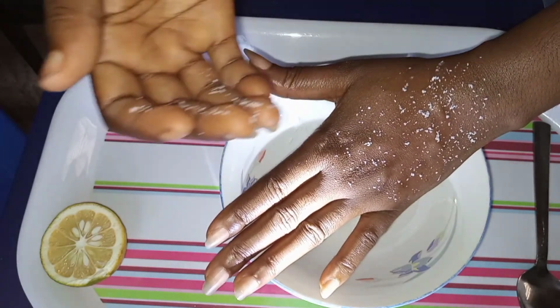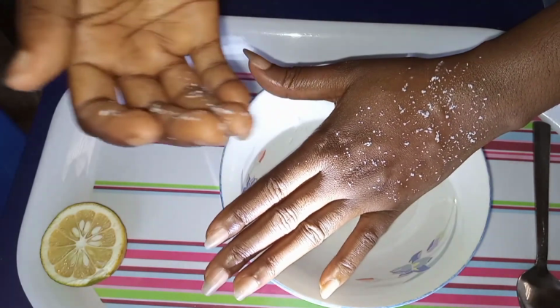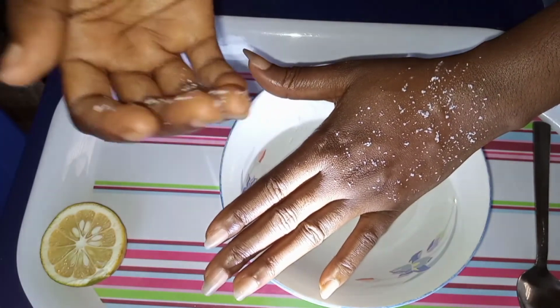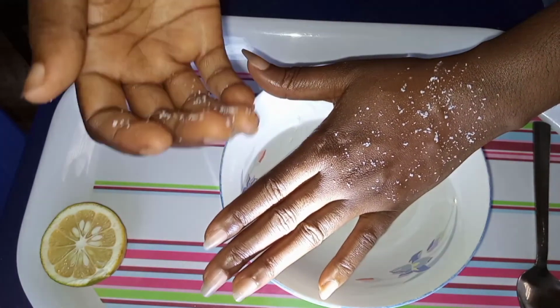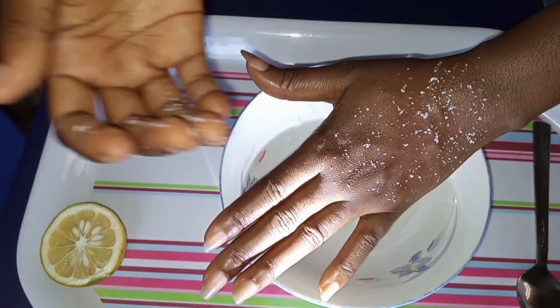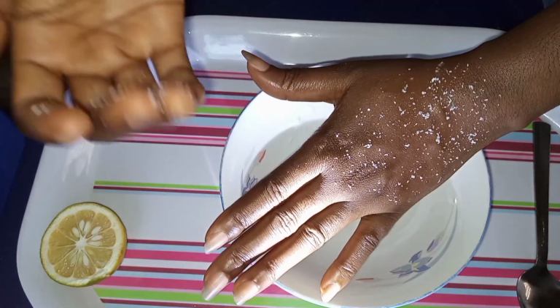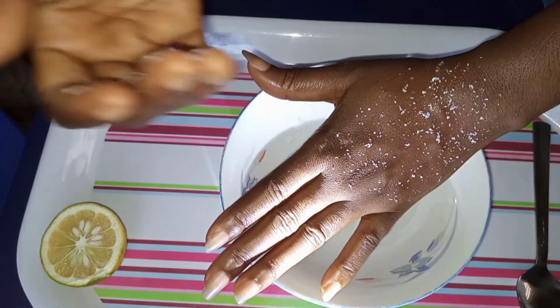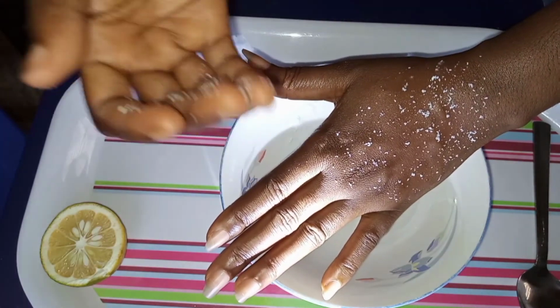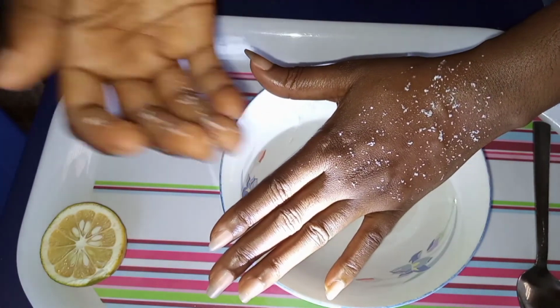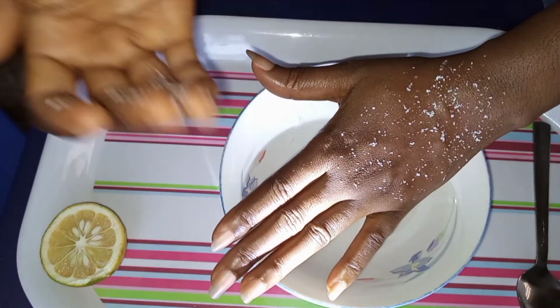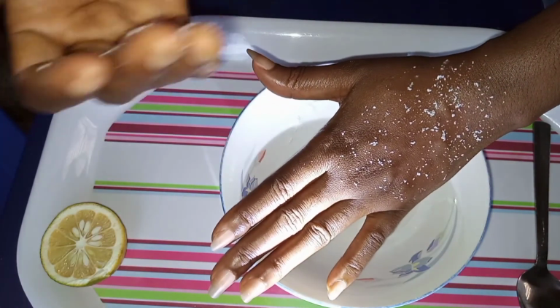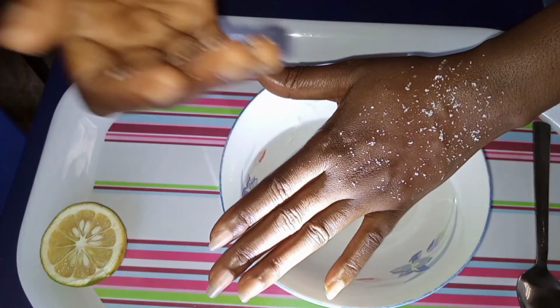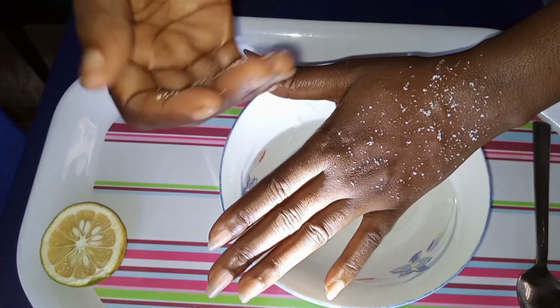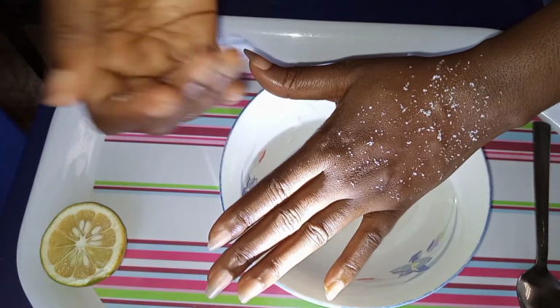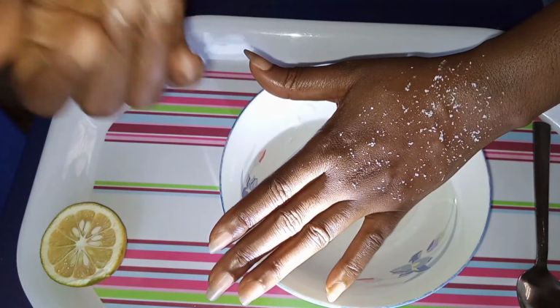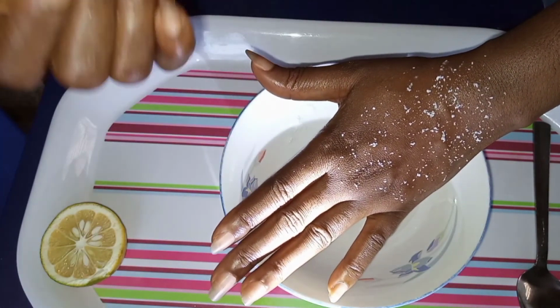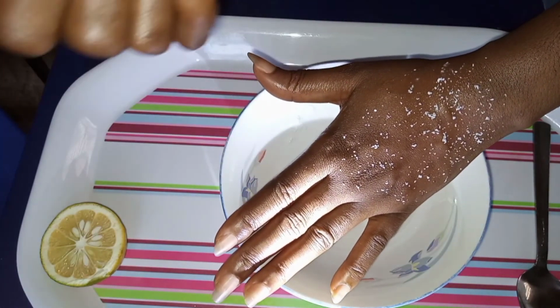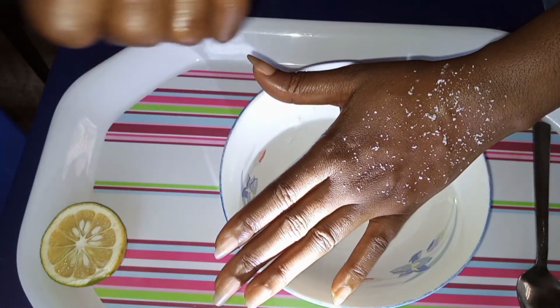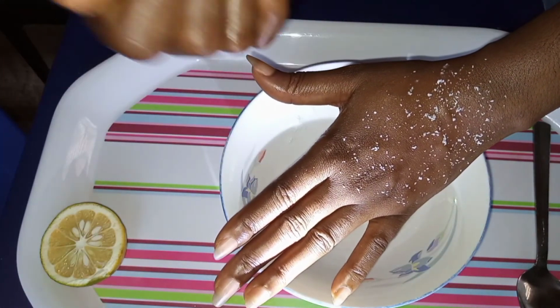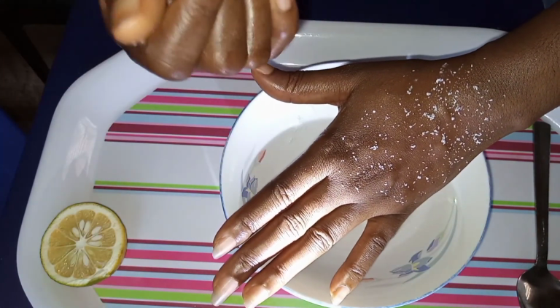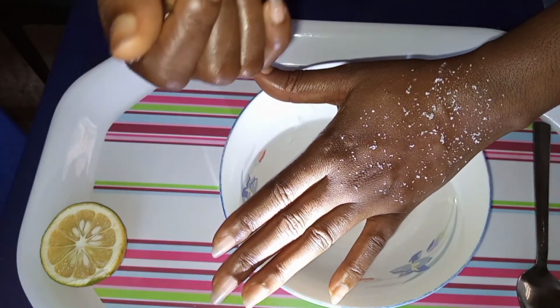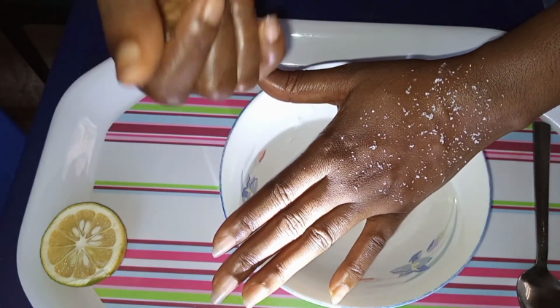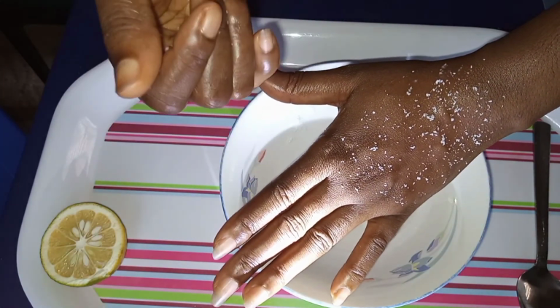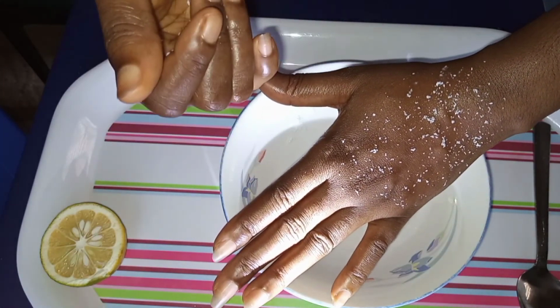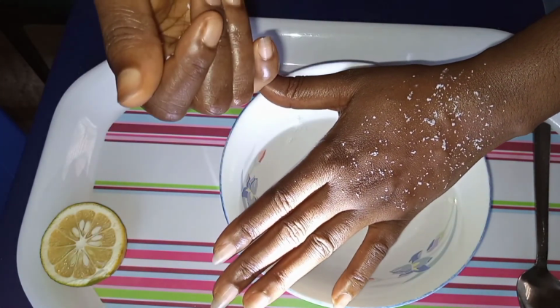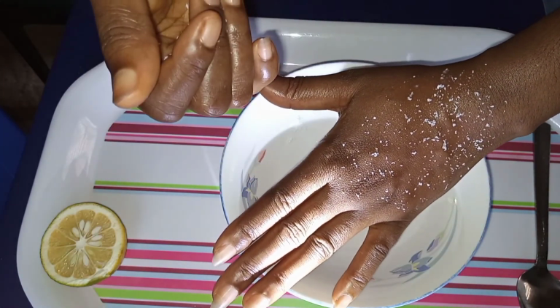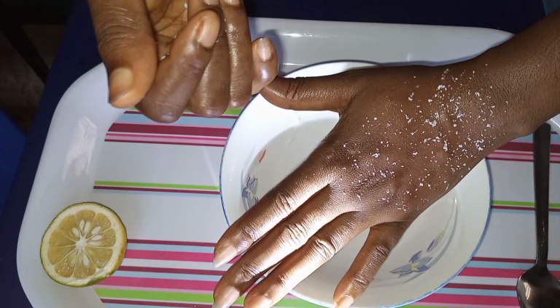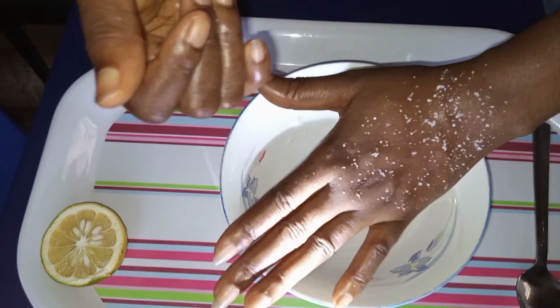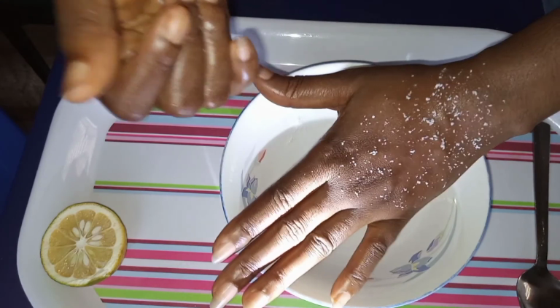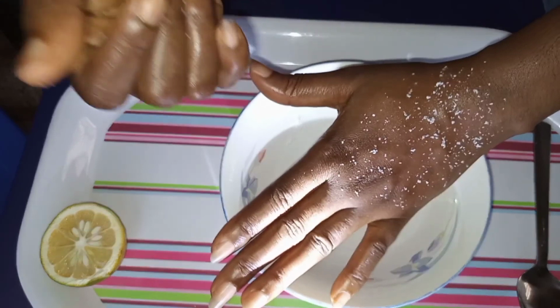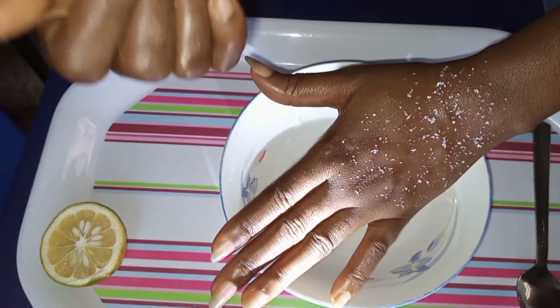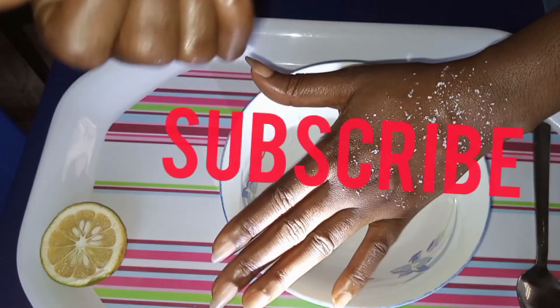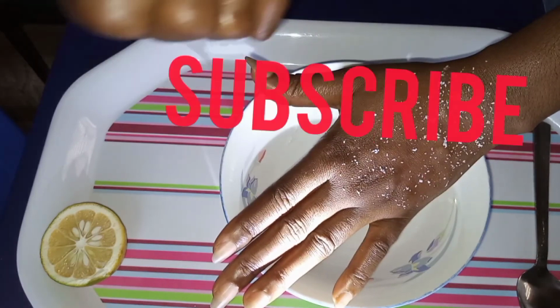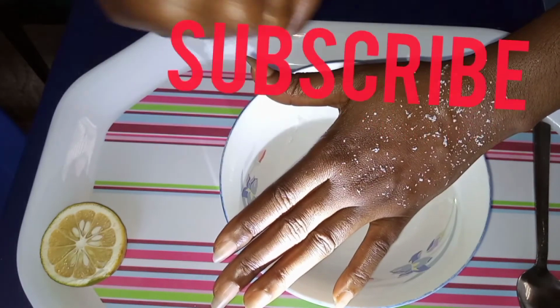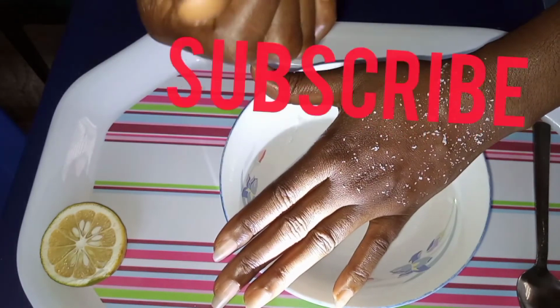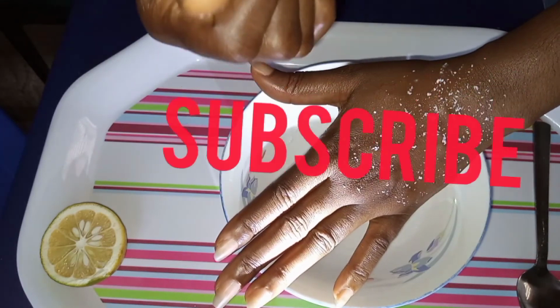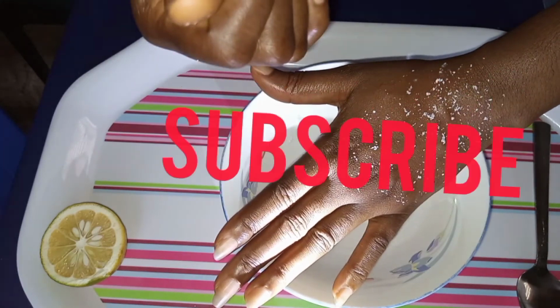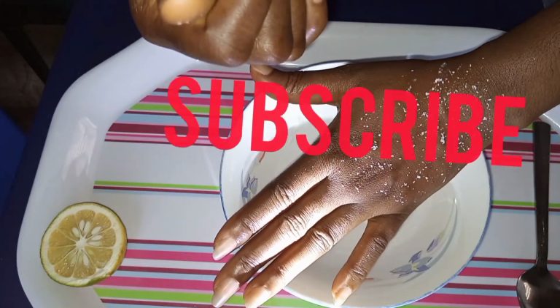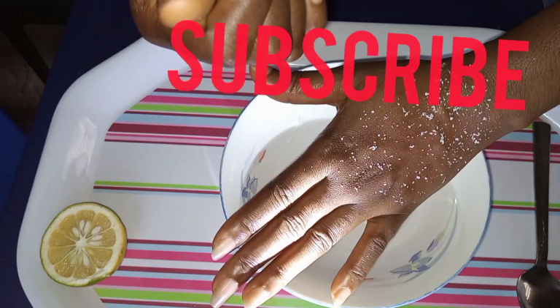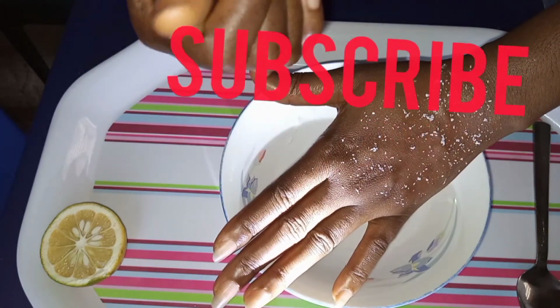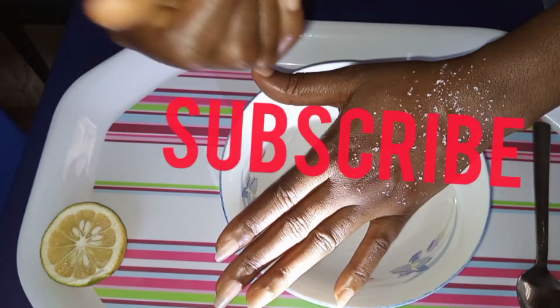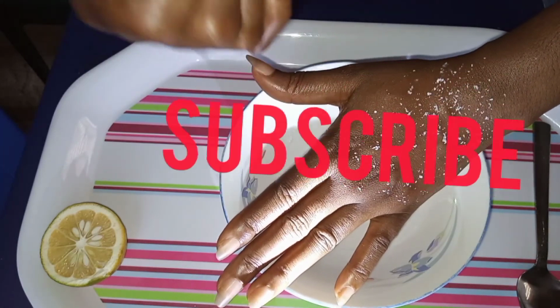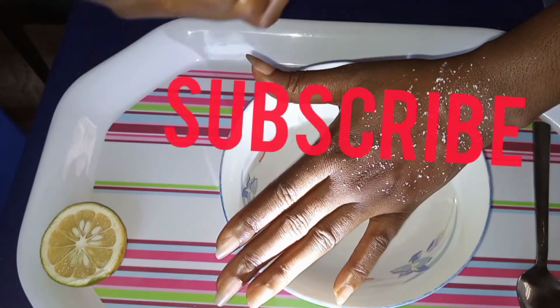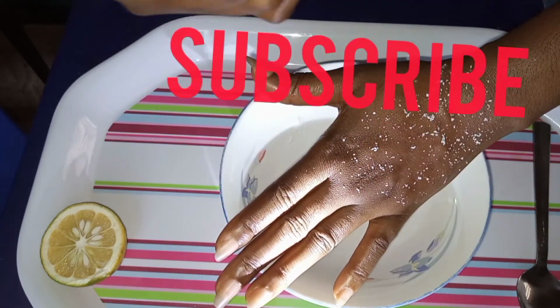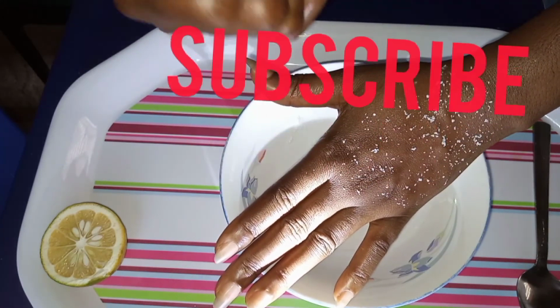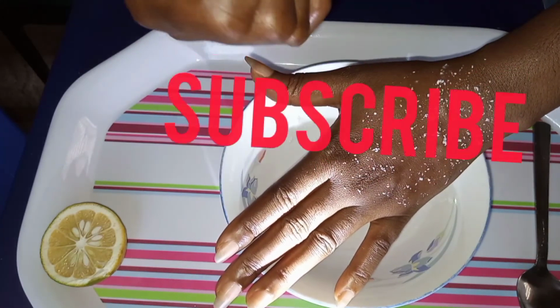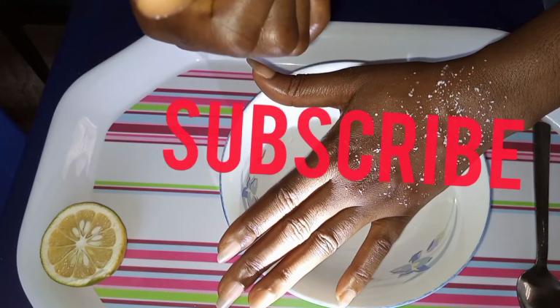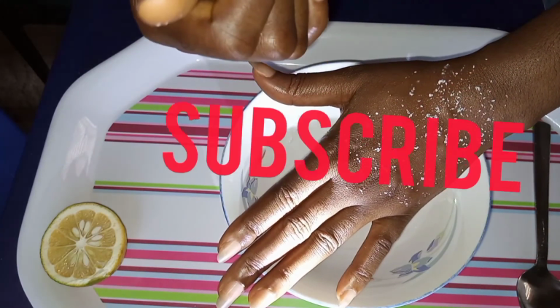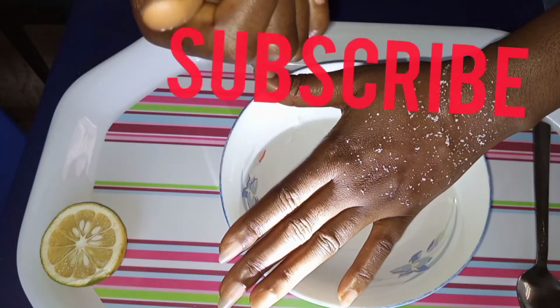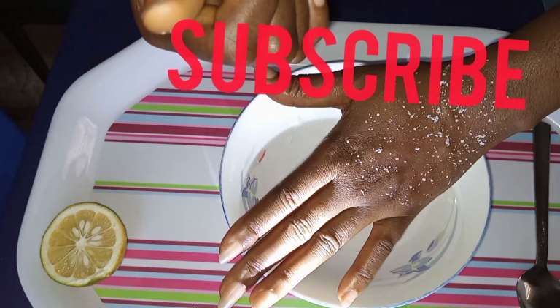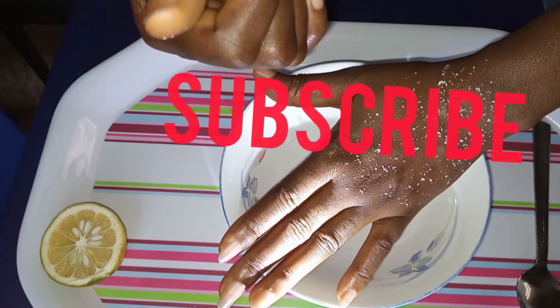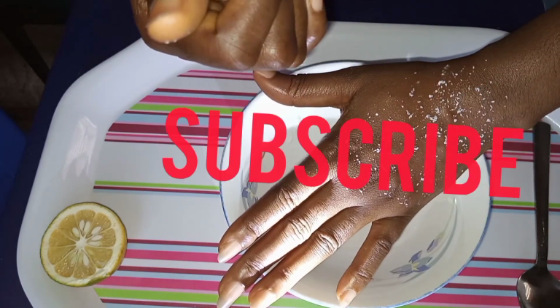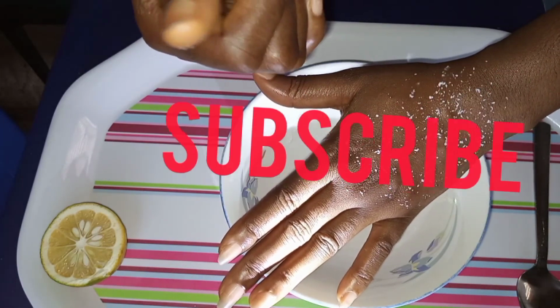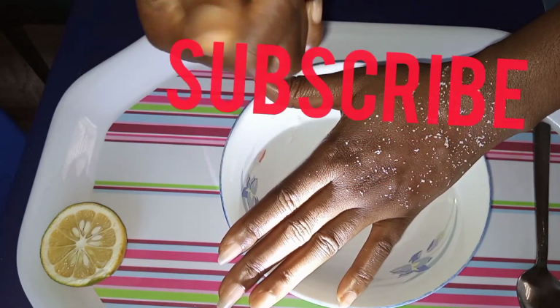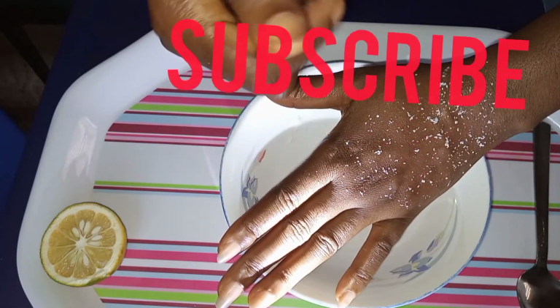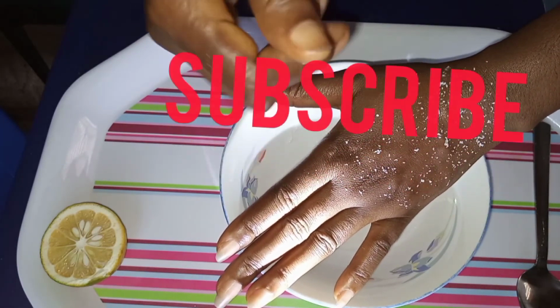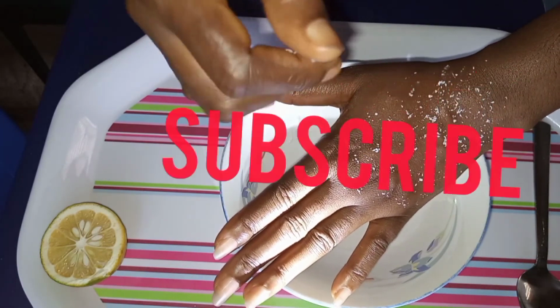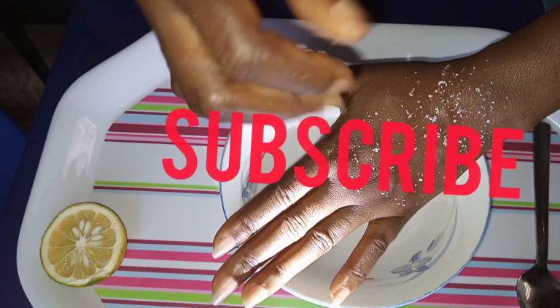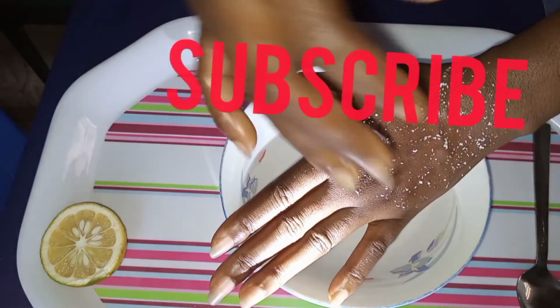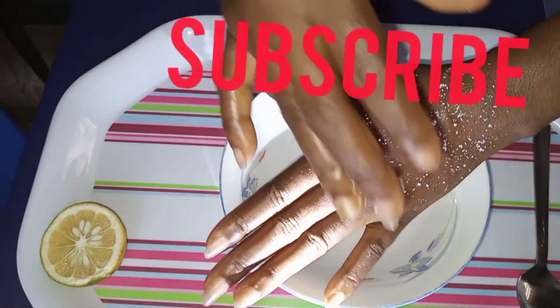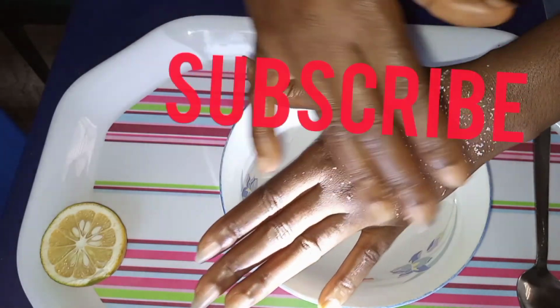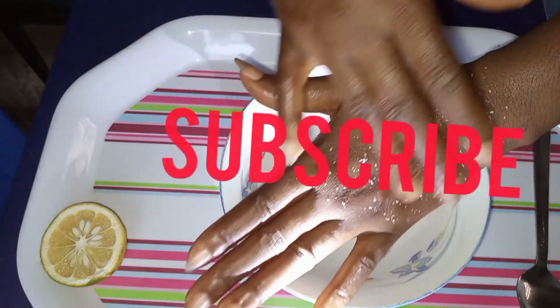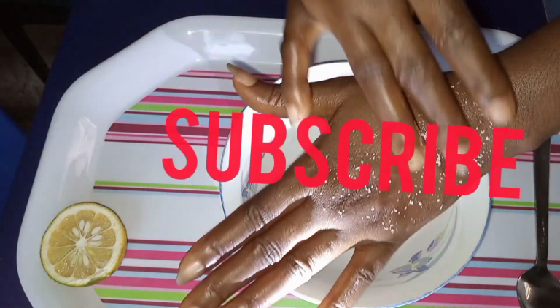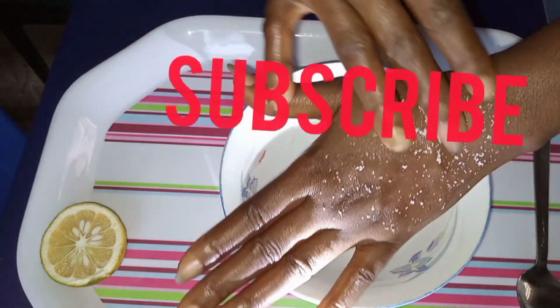Please subscribe. Thank you very much for watching.